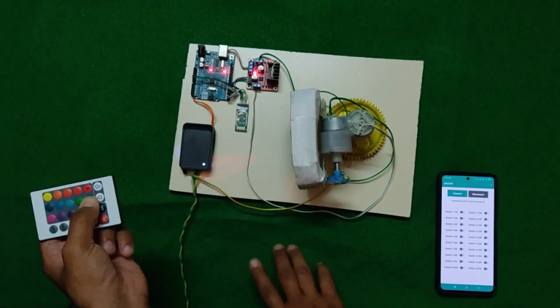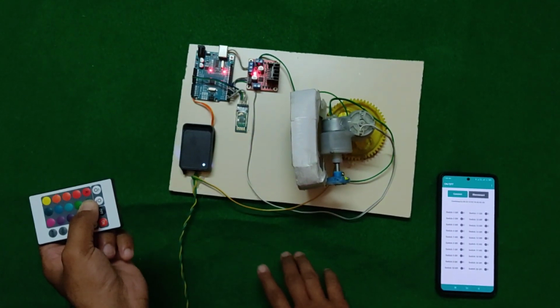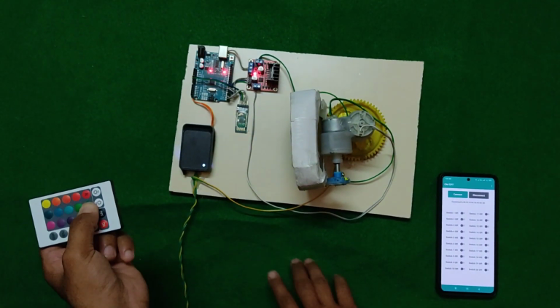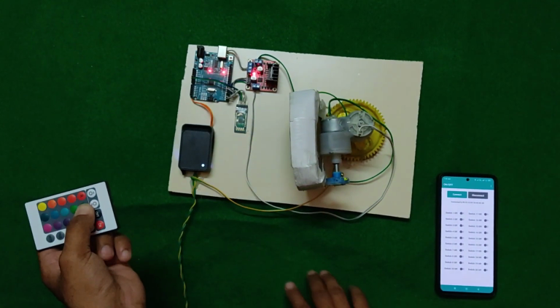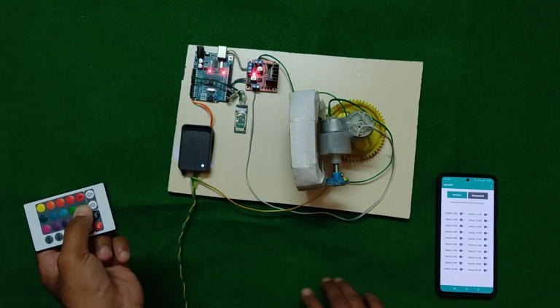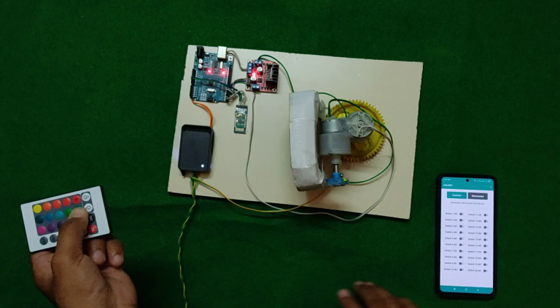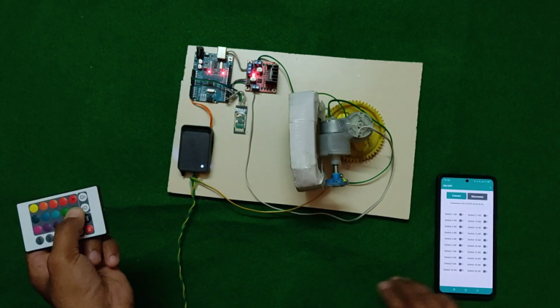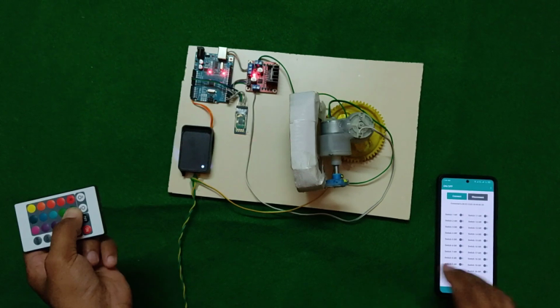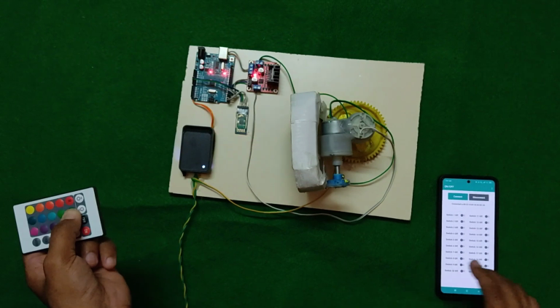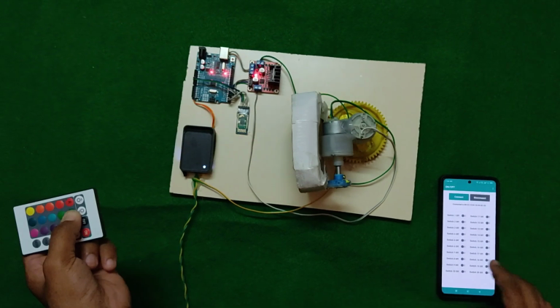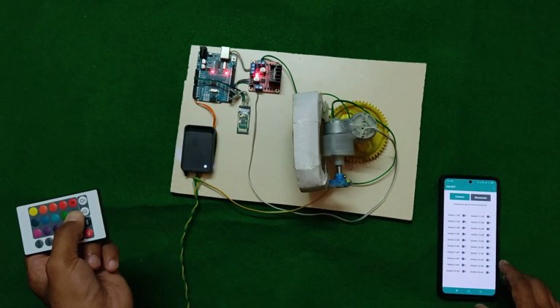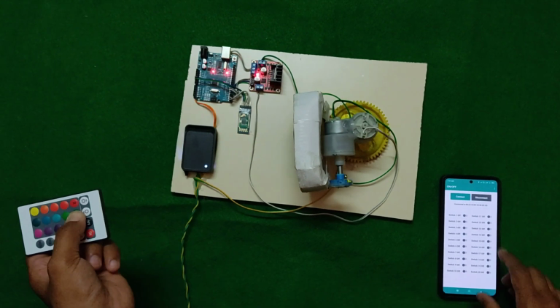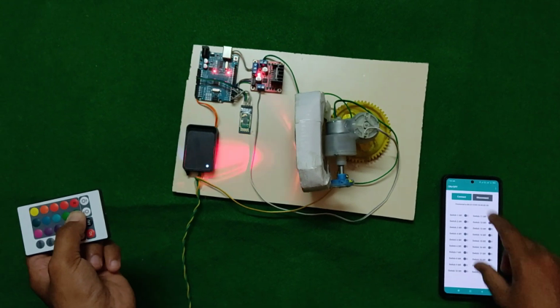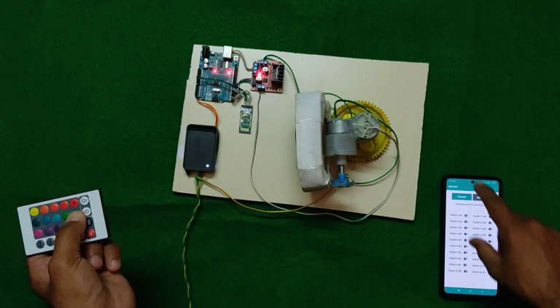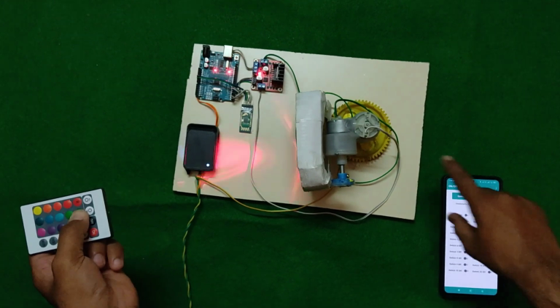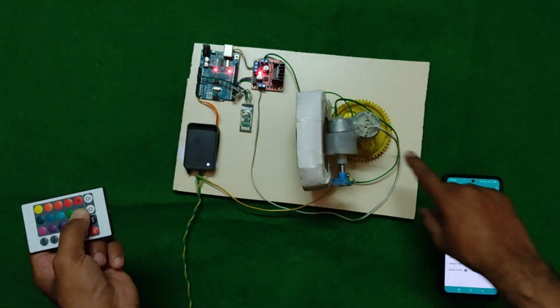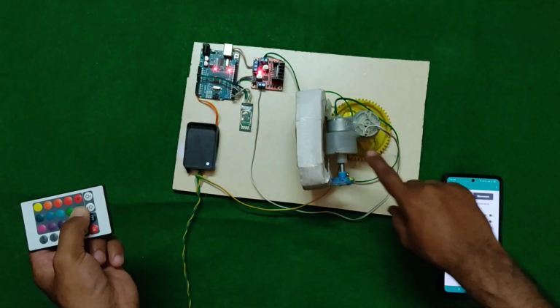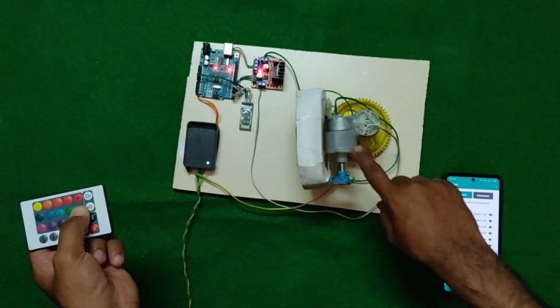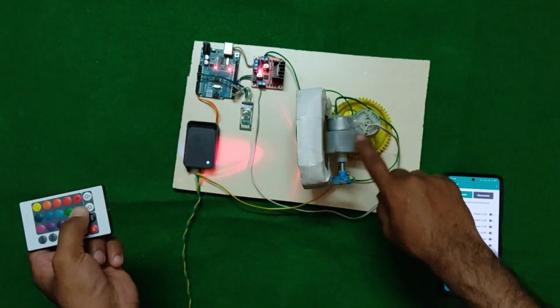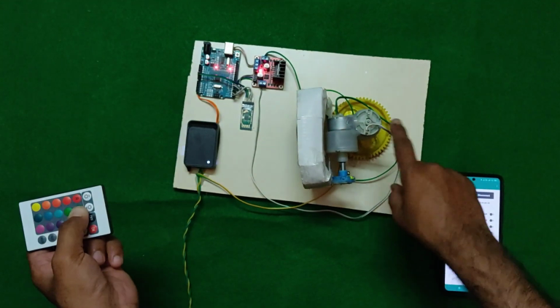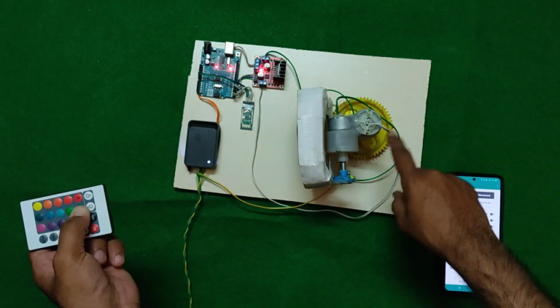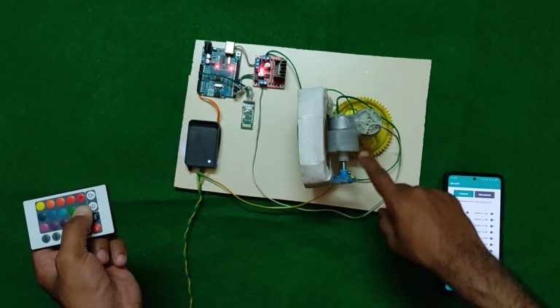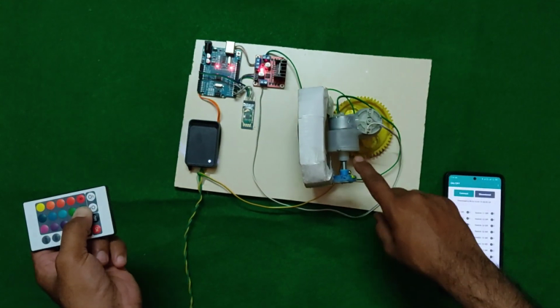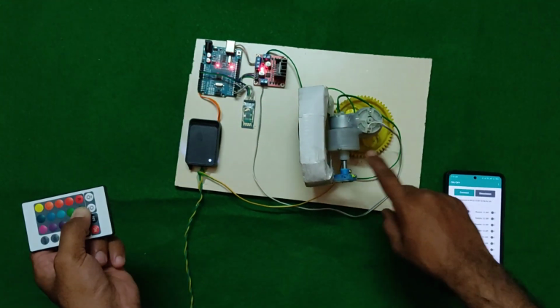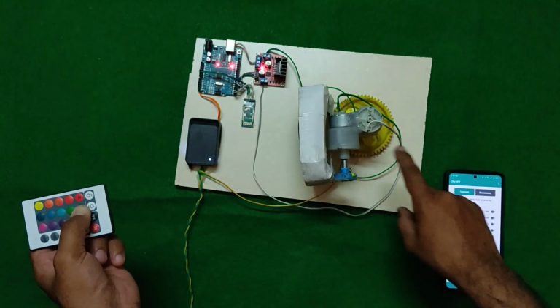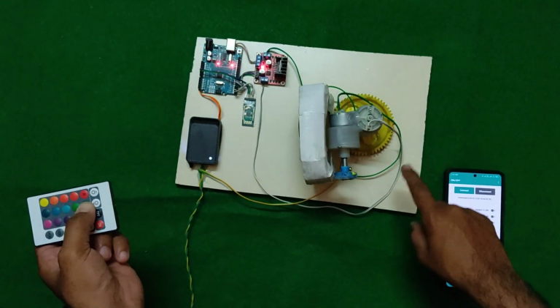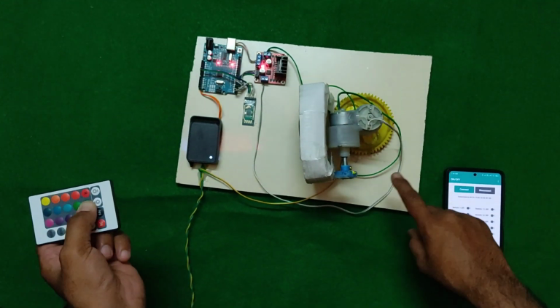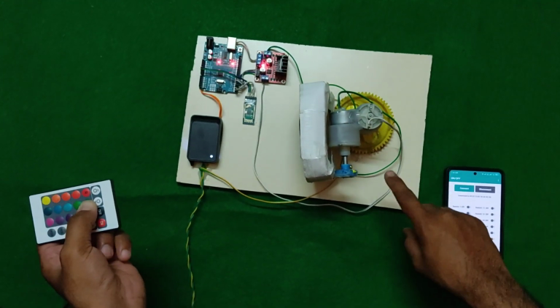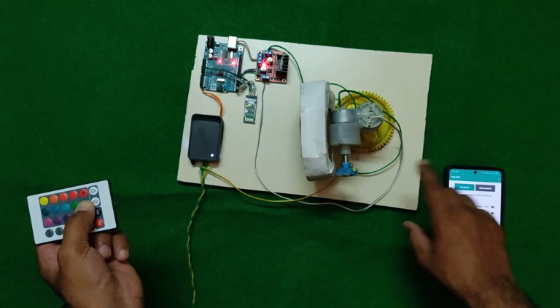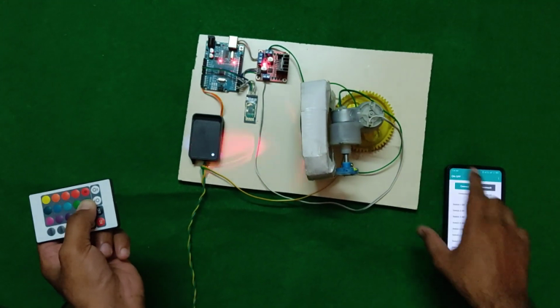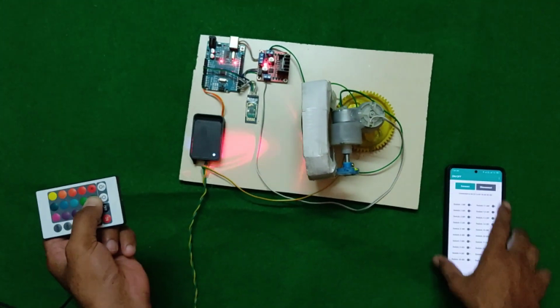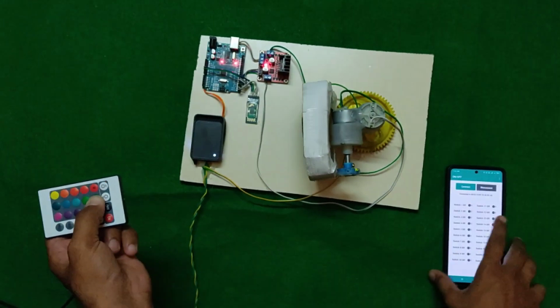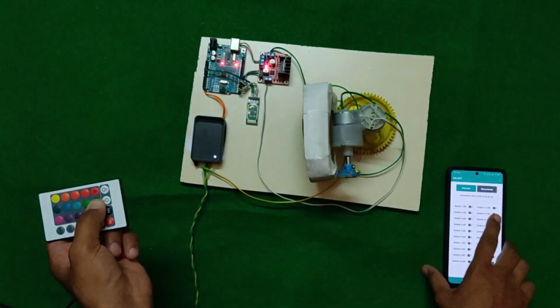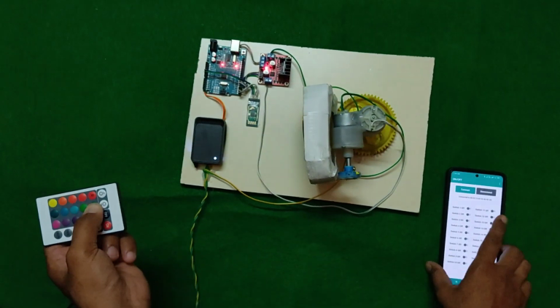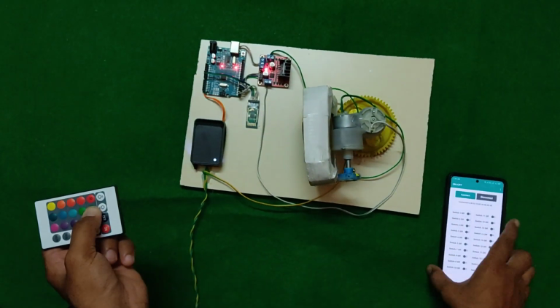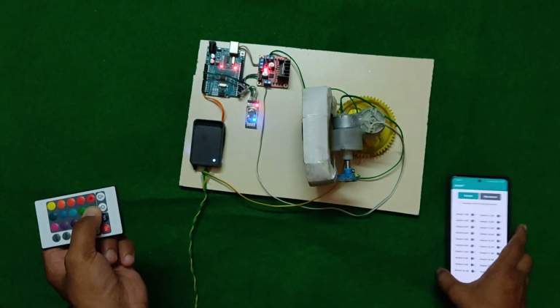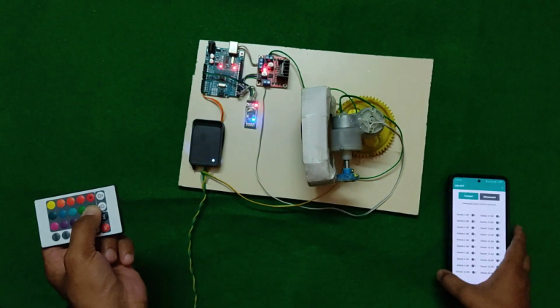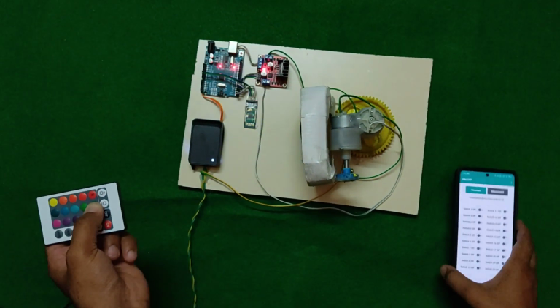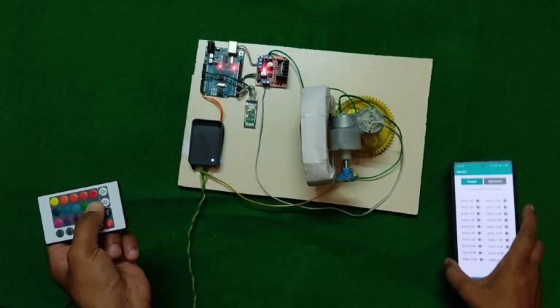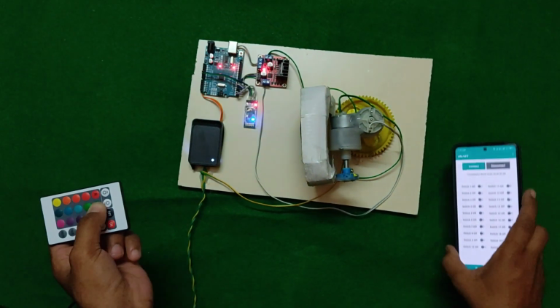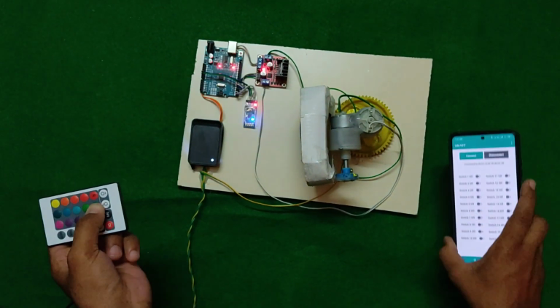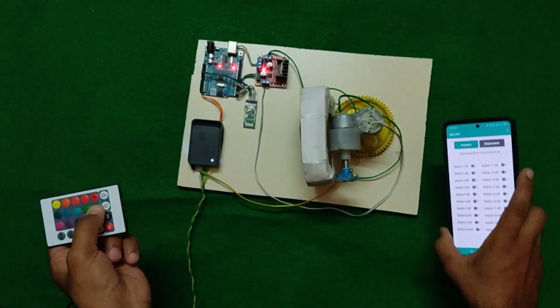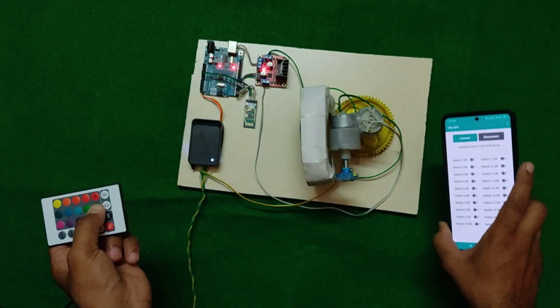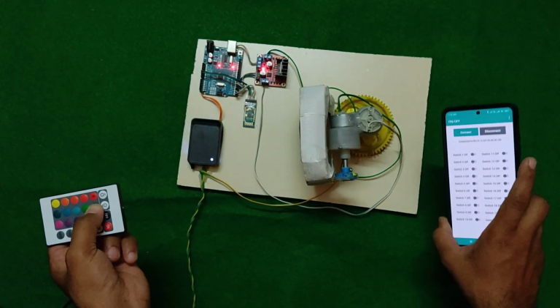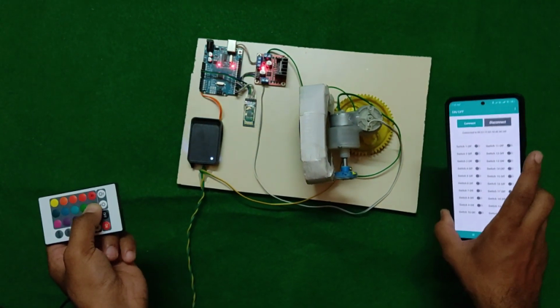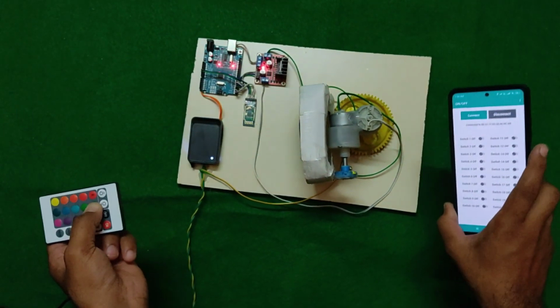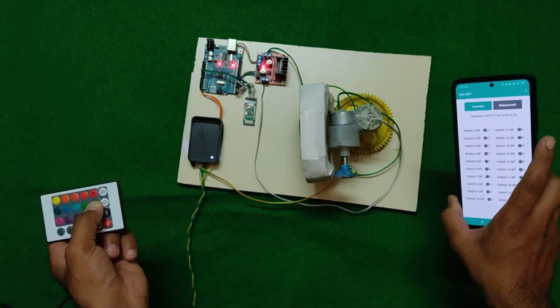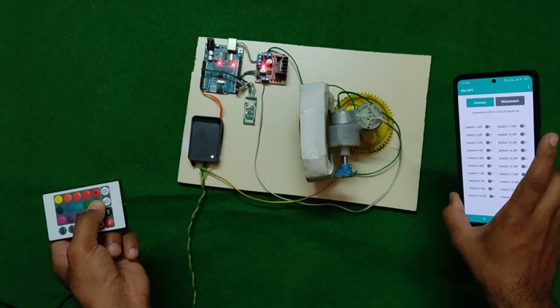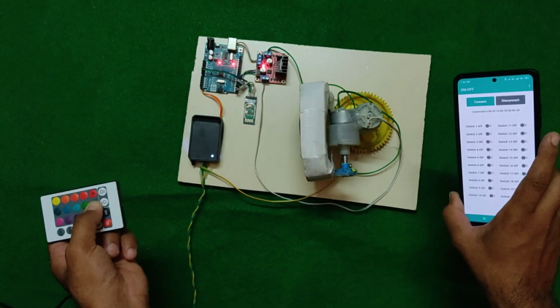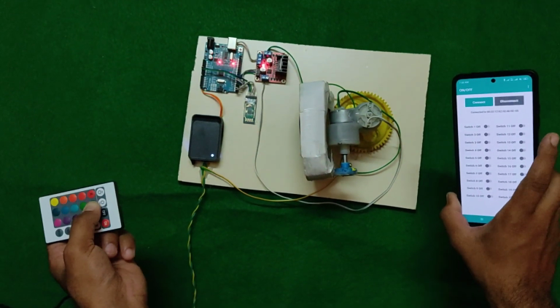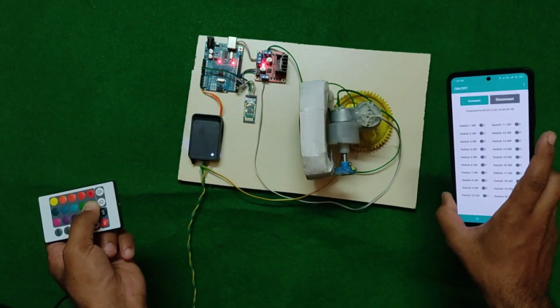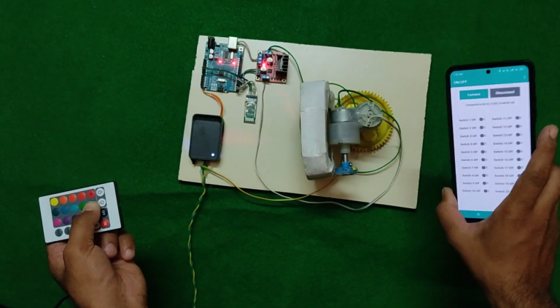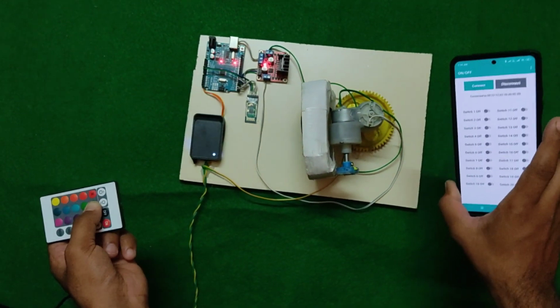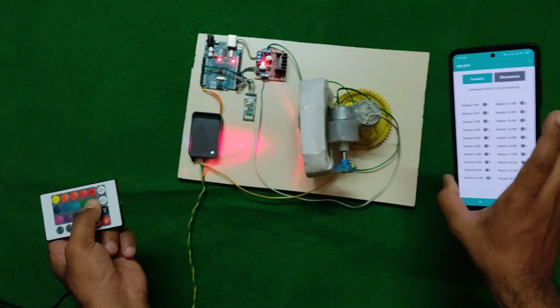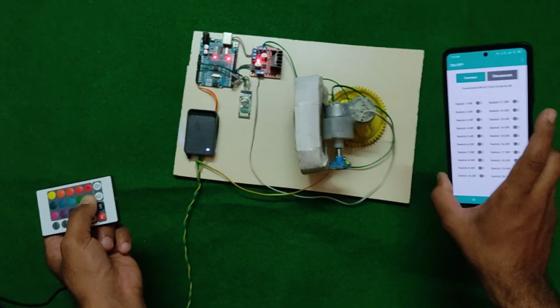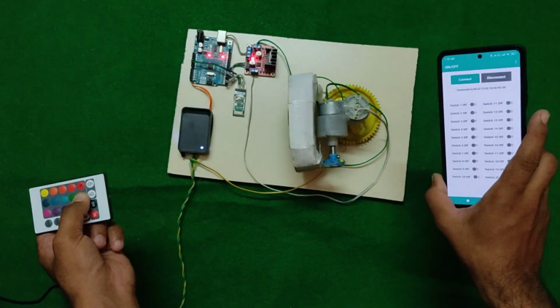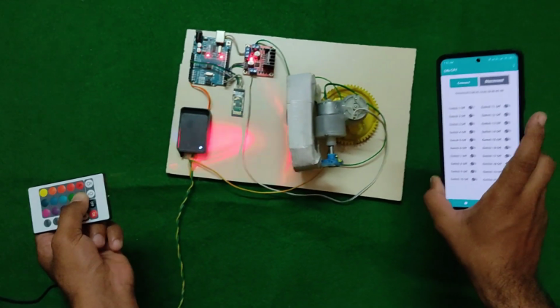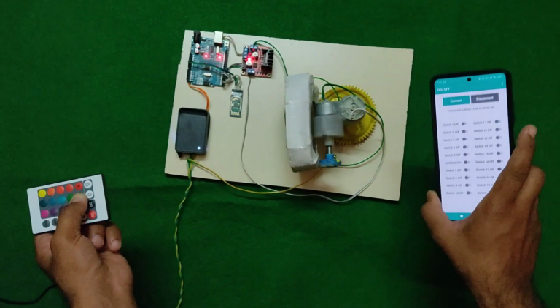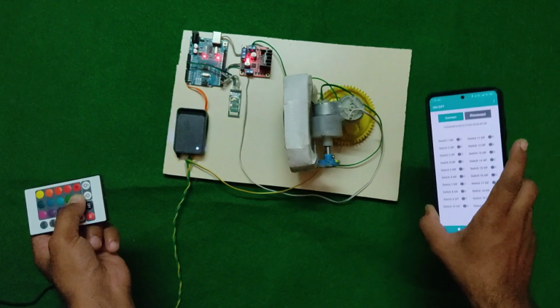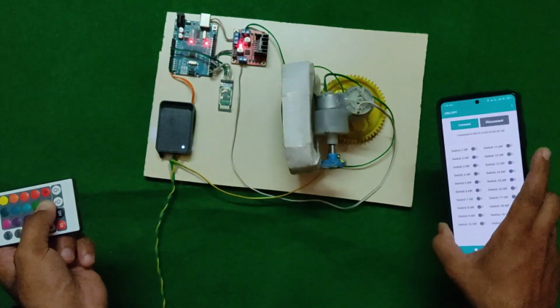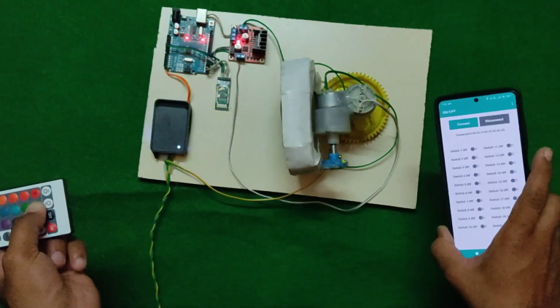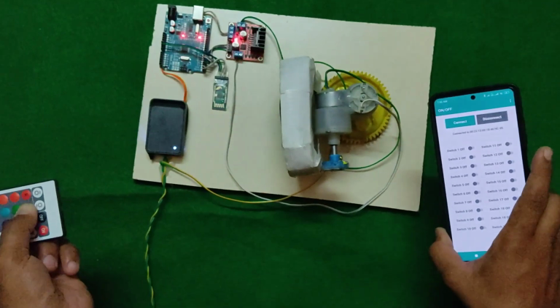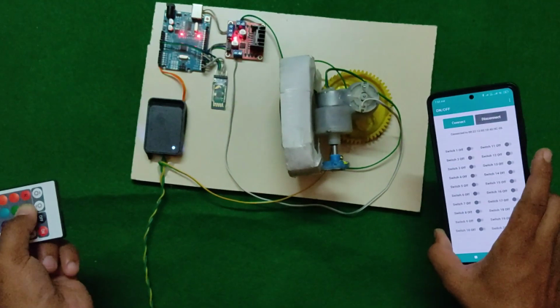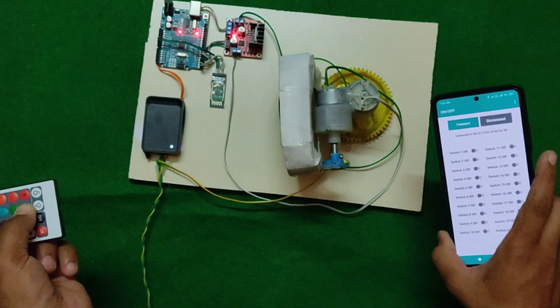This is the mechanism we have used, along with one application to control the system.